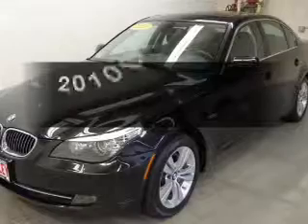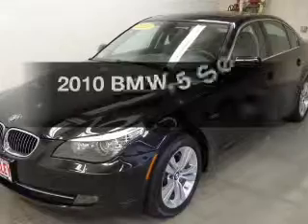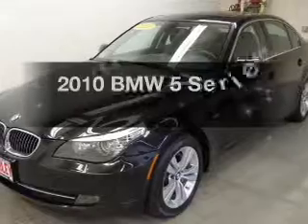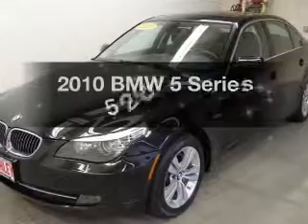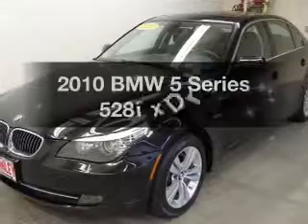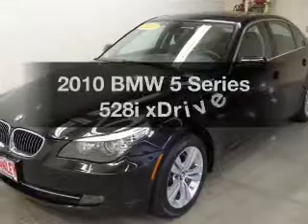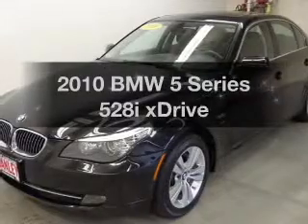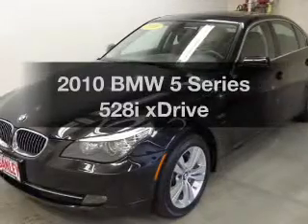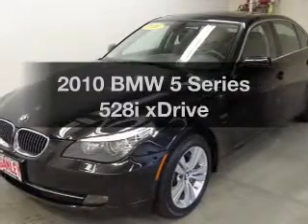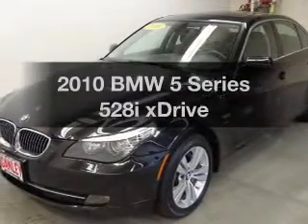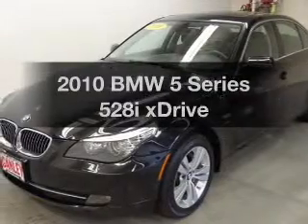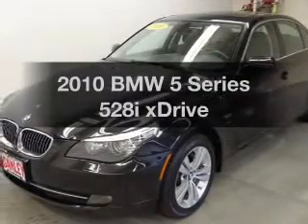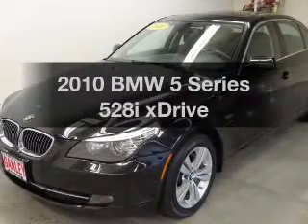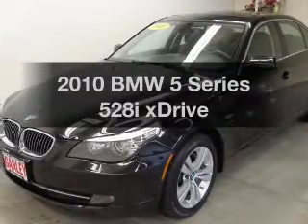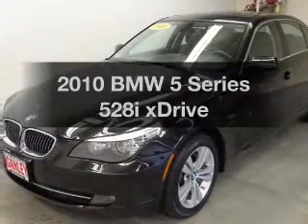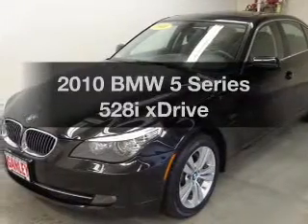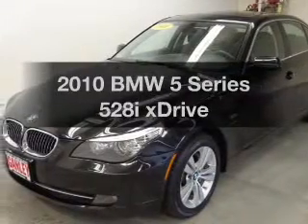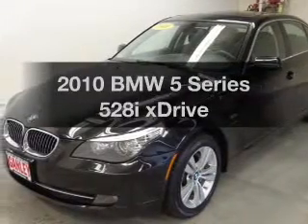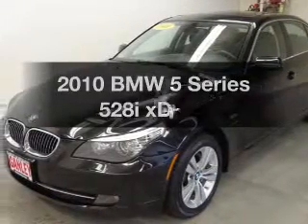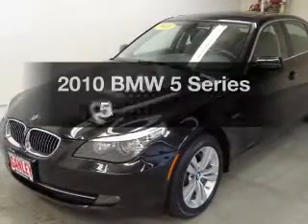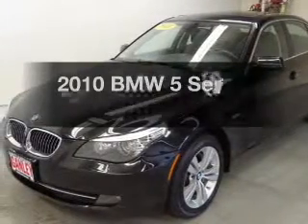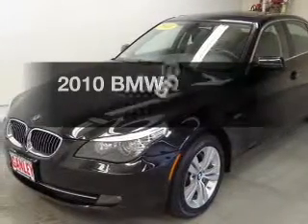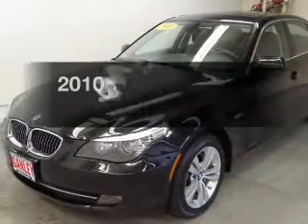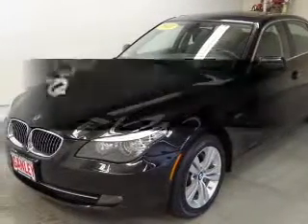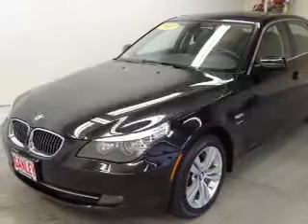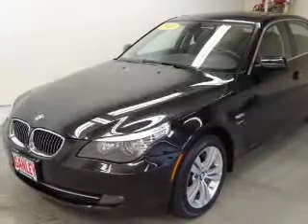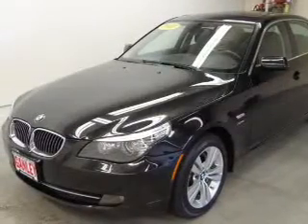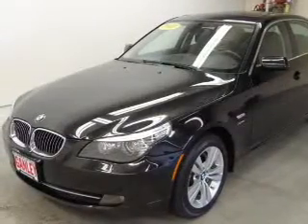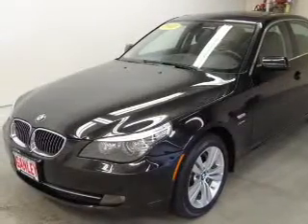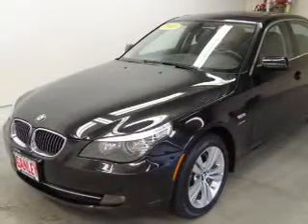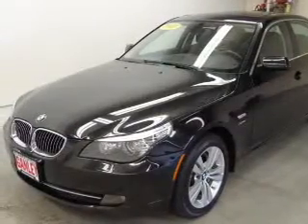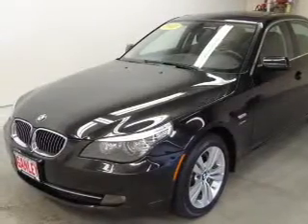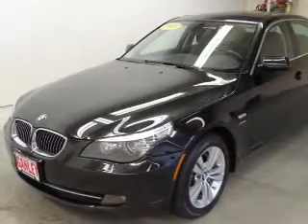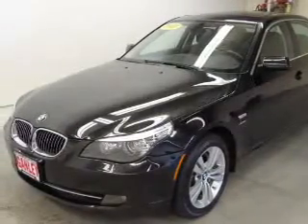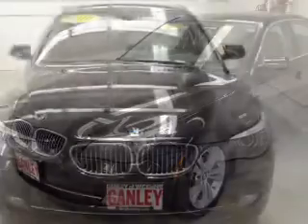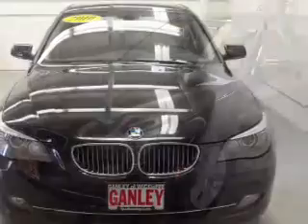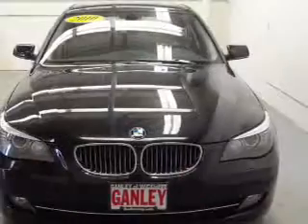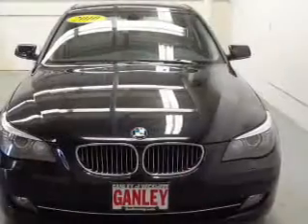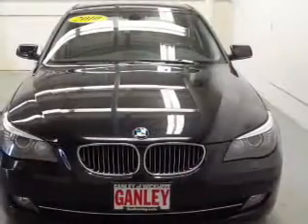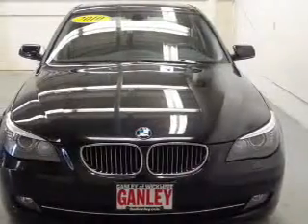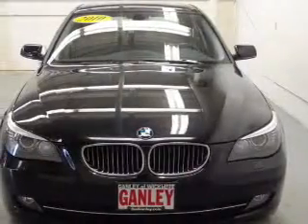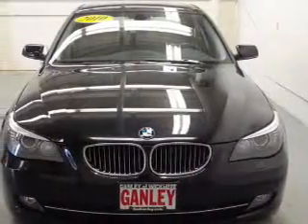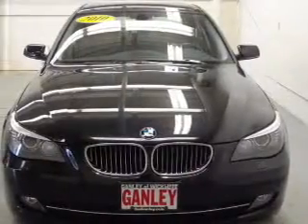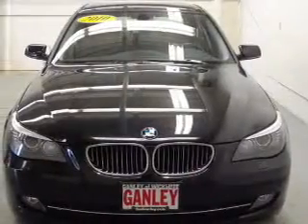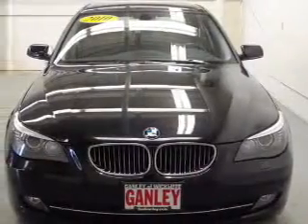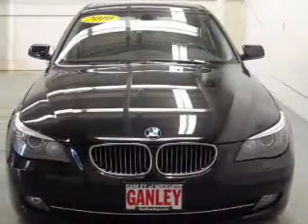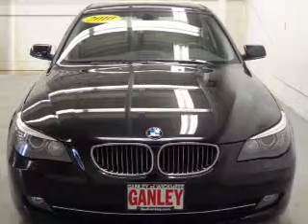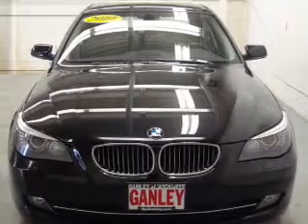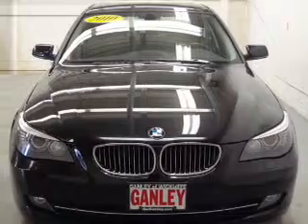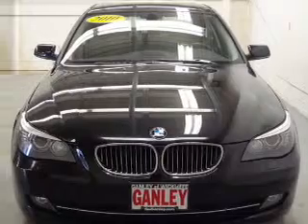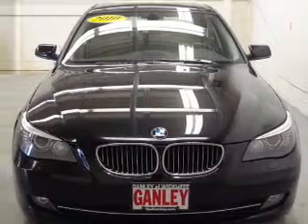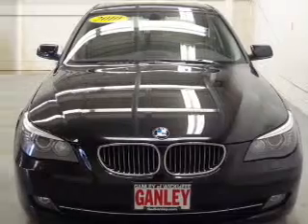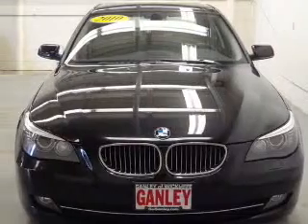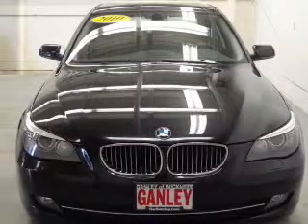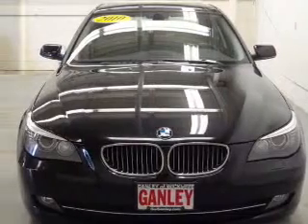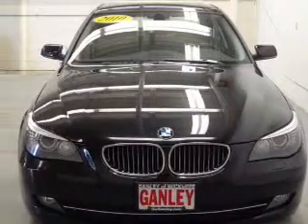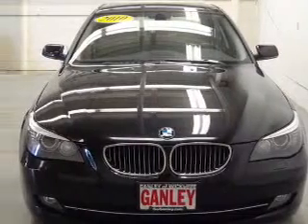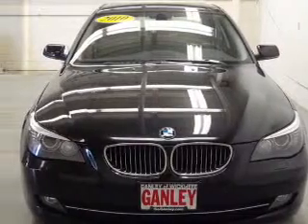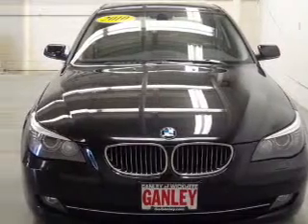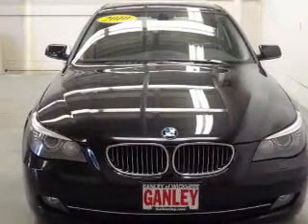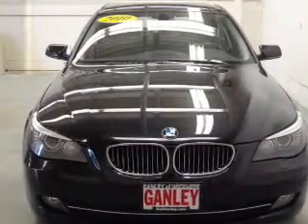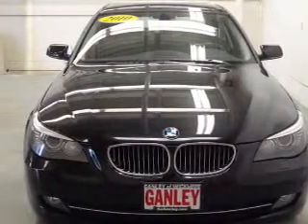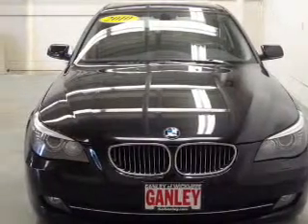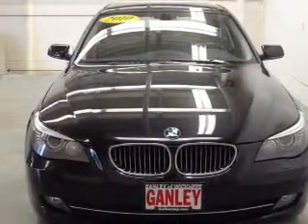Presenting the 2010 BMW 5 Series. If you're looking for a first-rate auto, this one could be yours today.